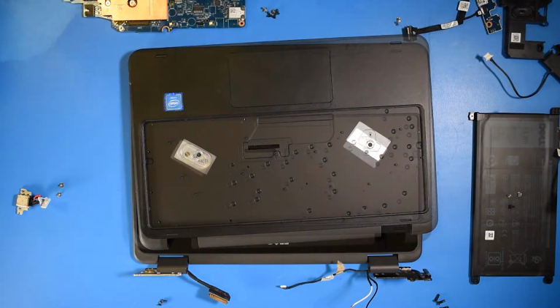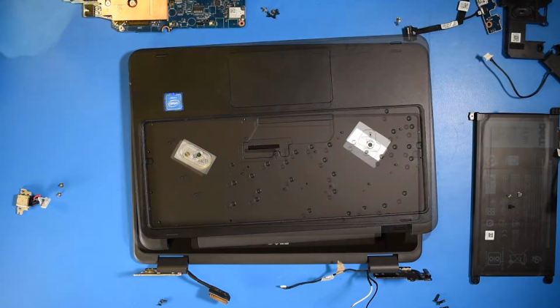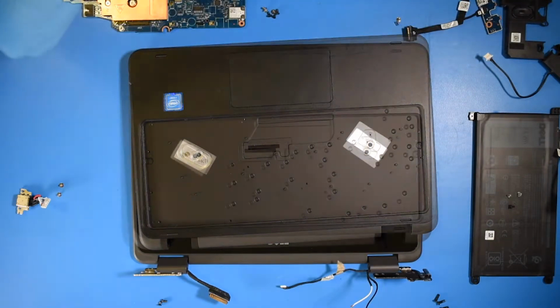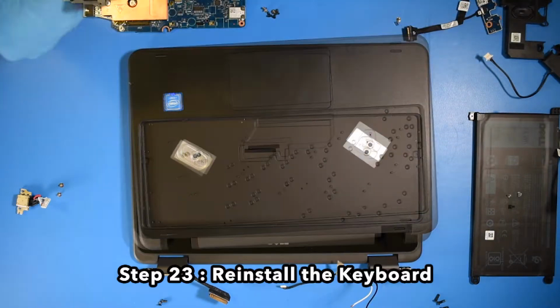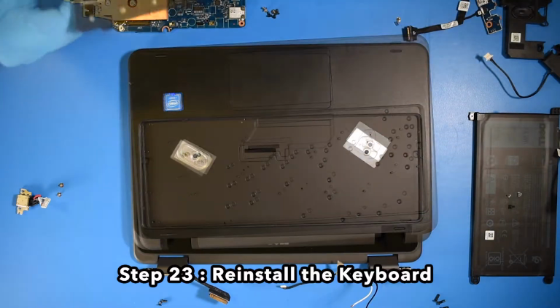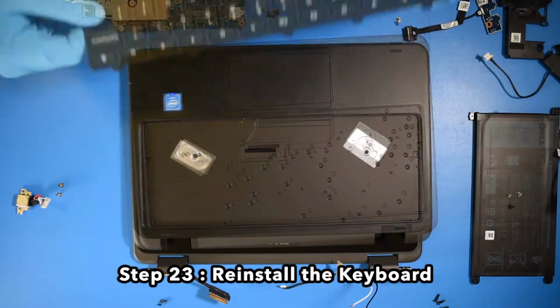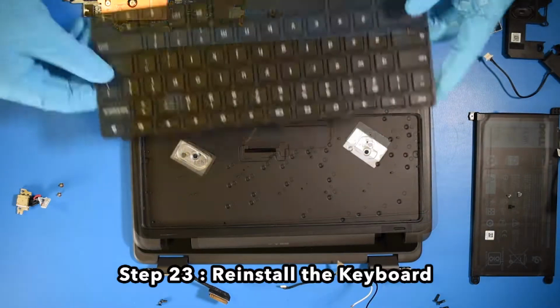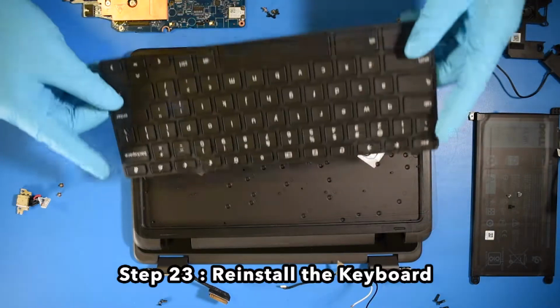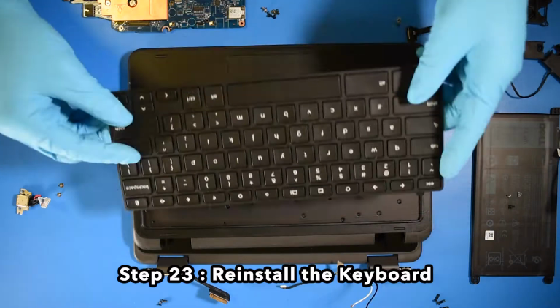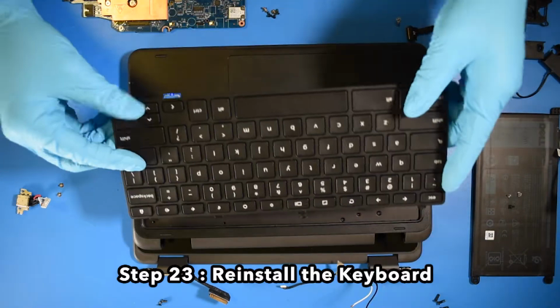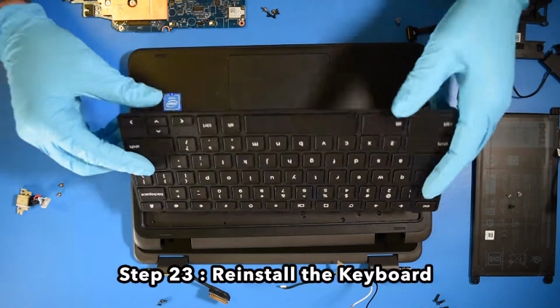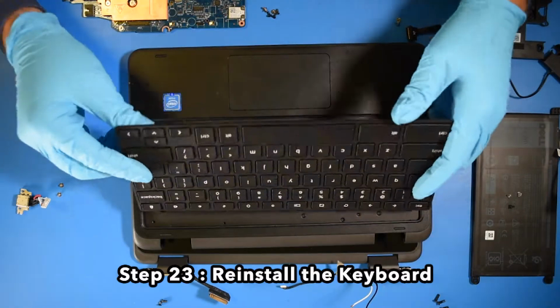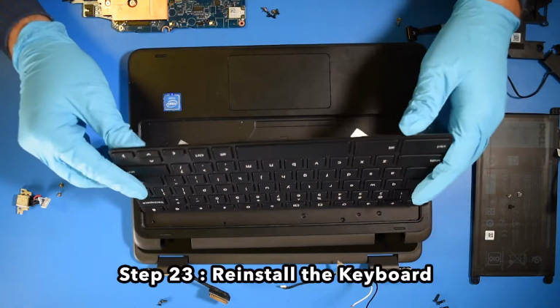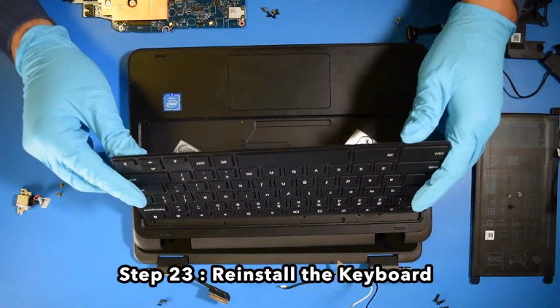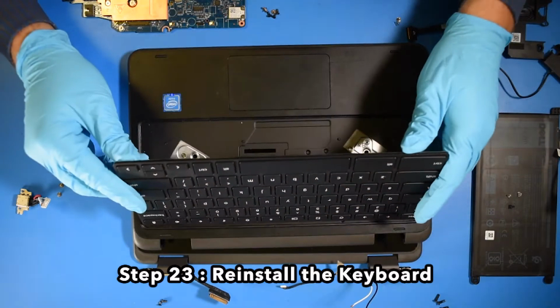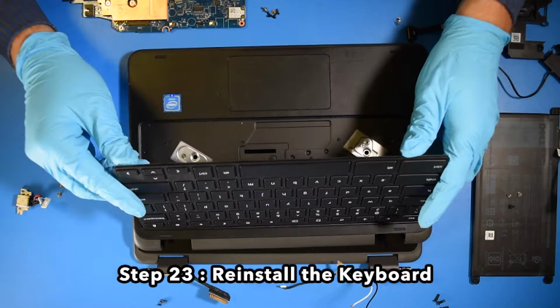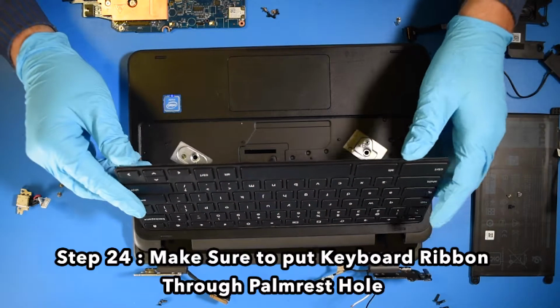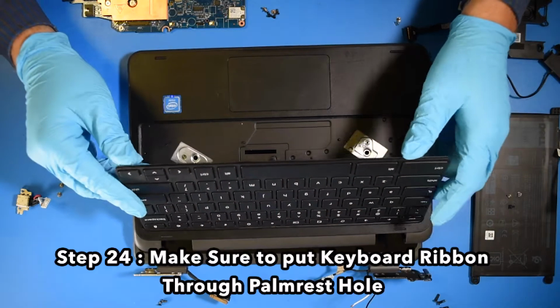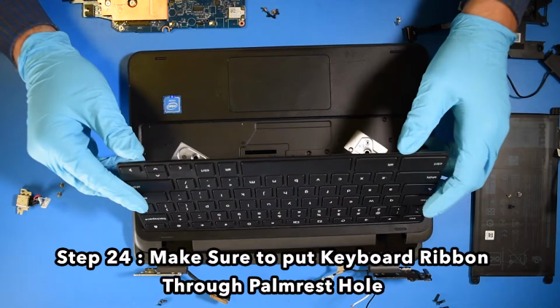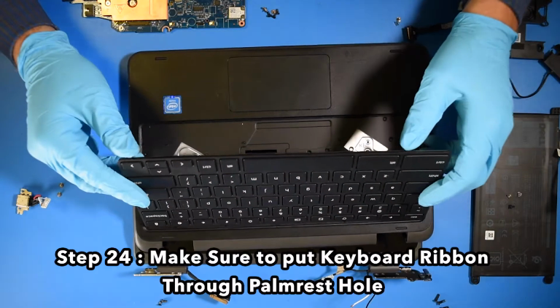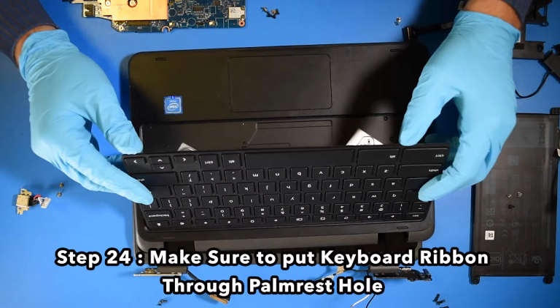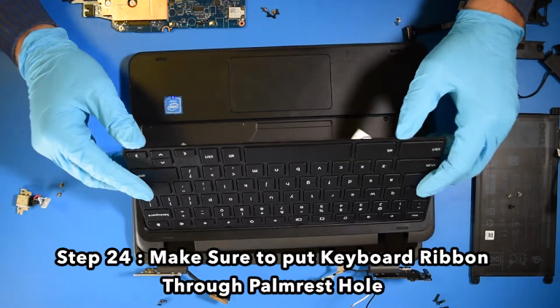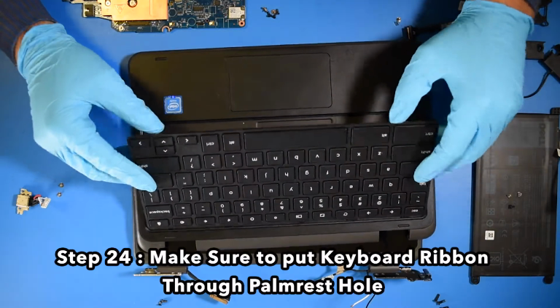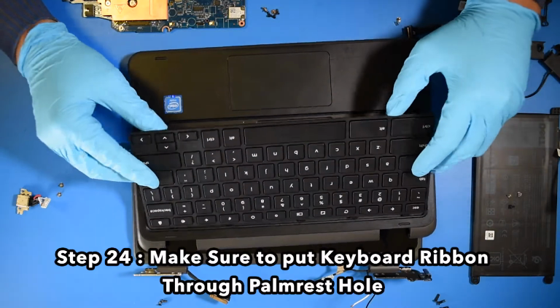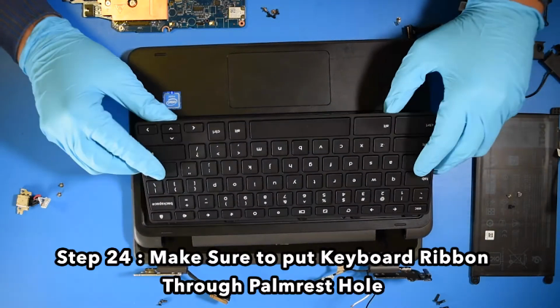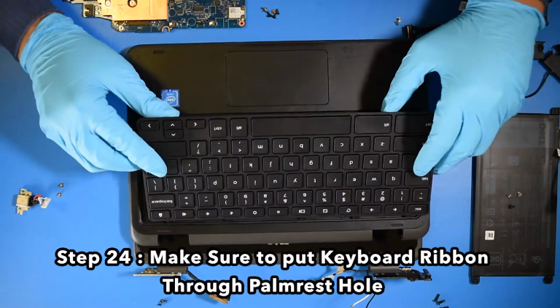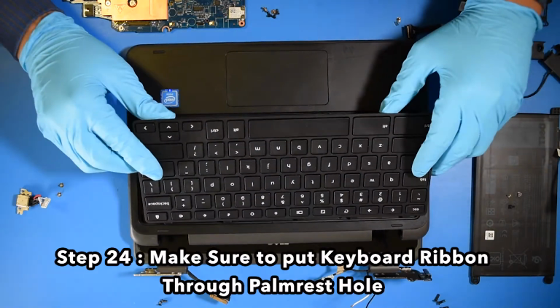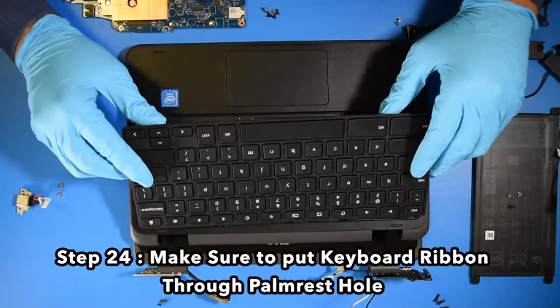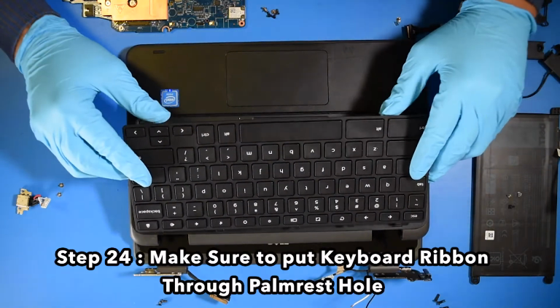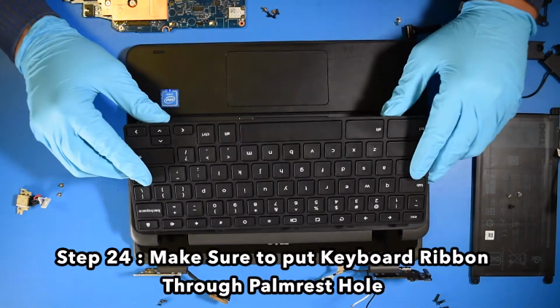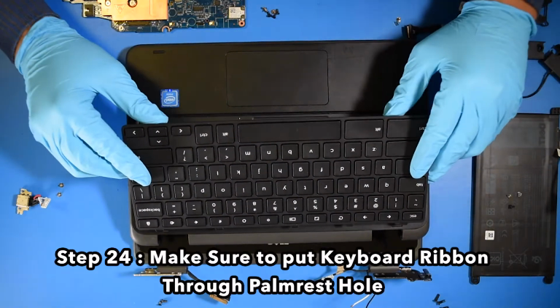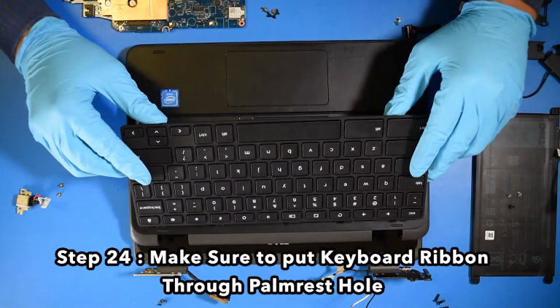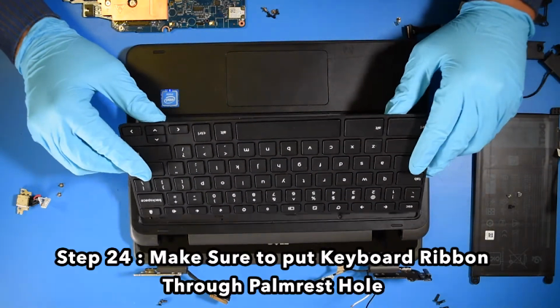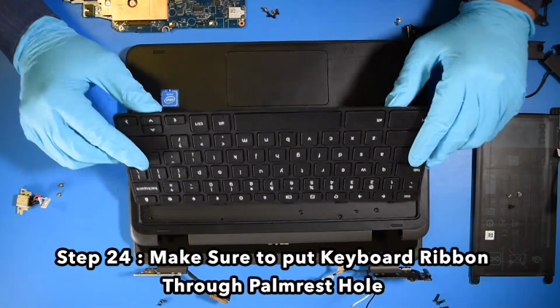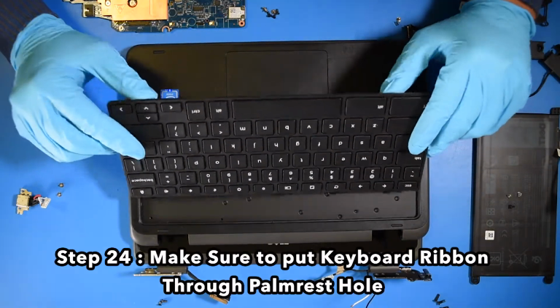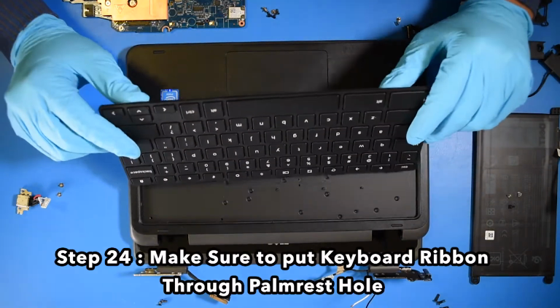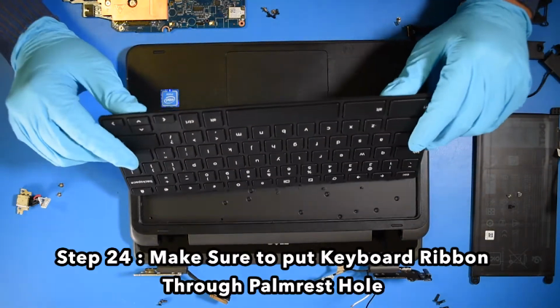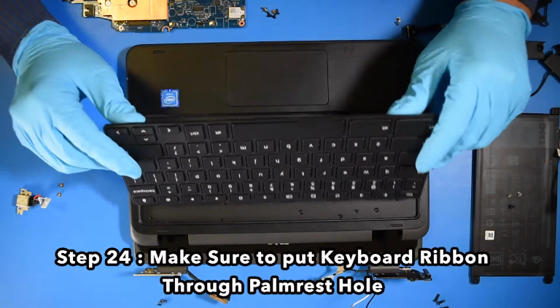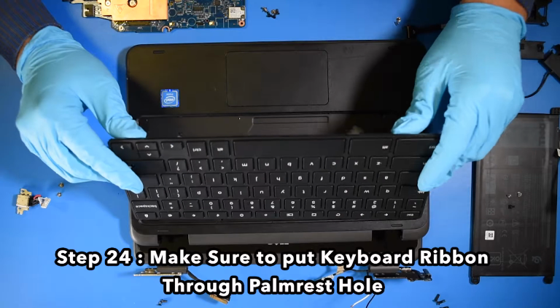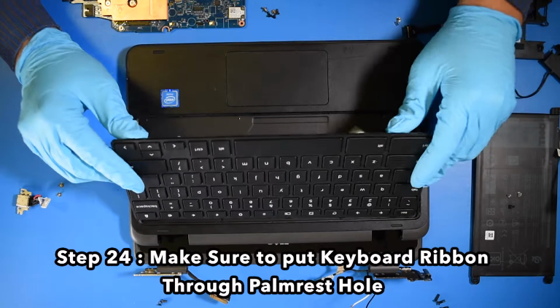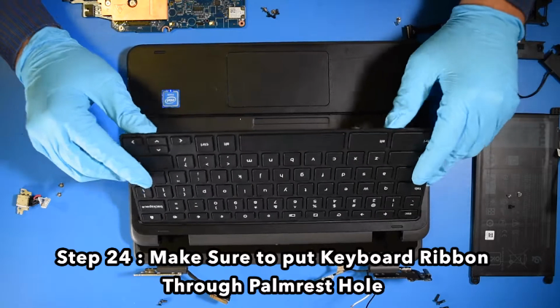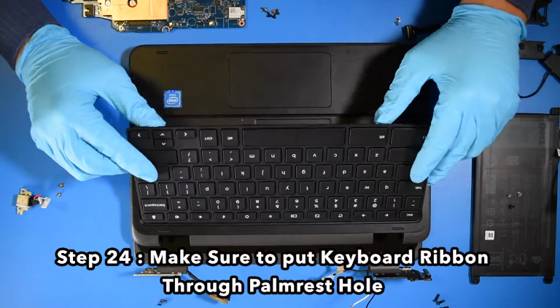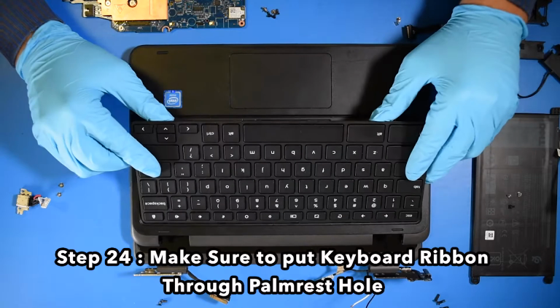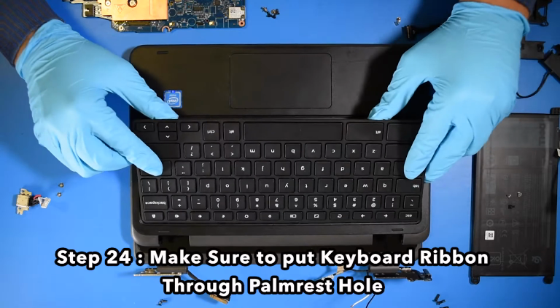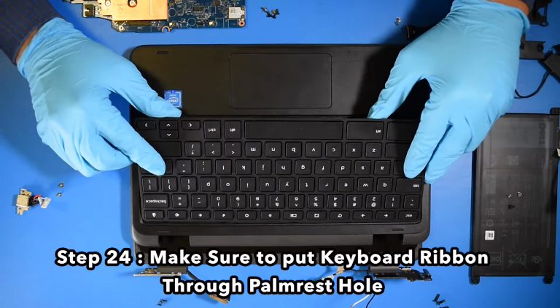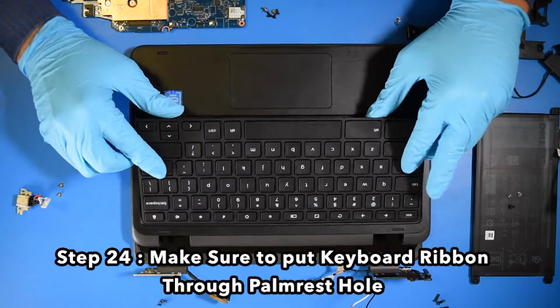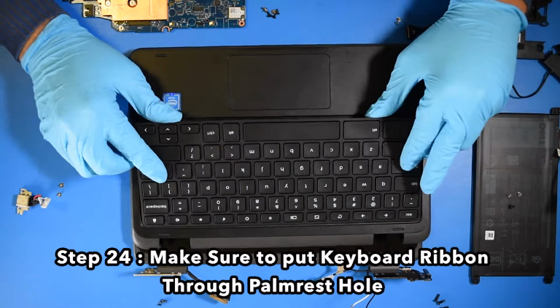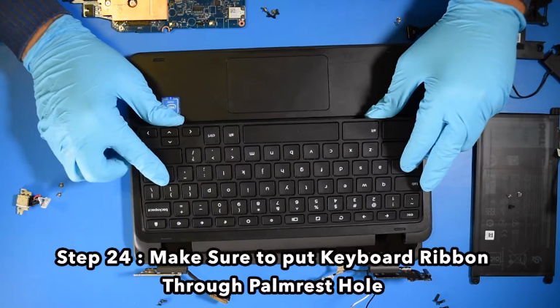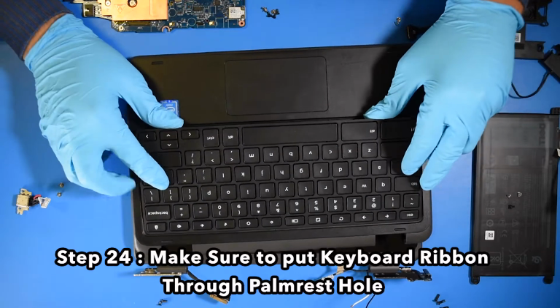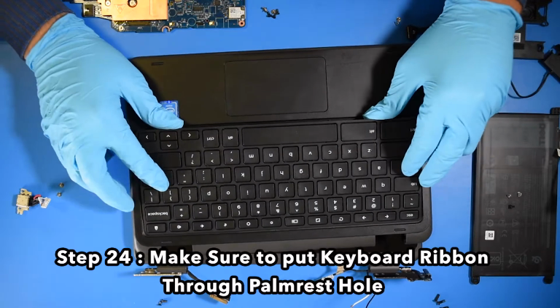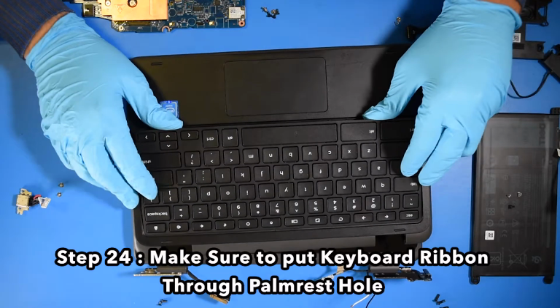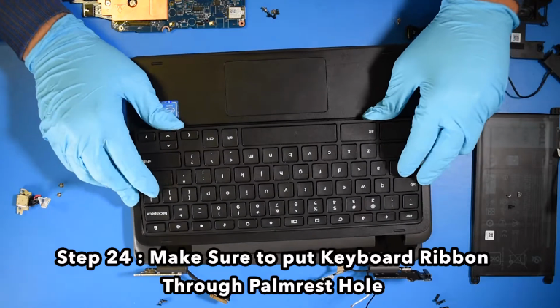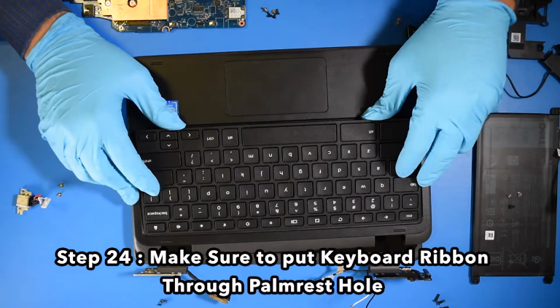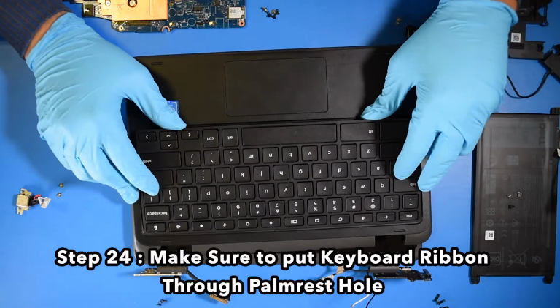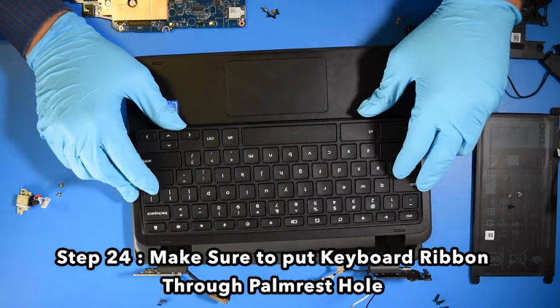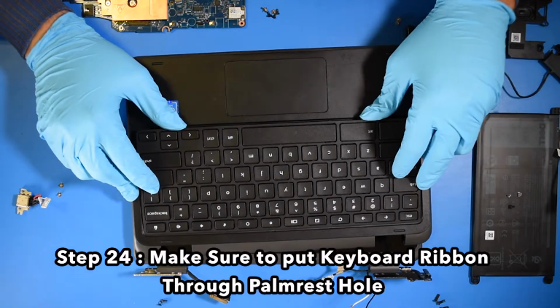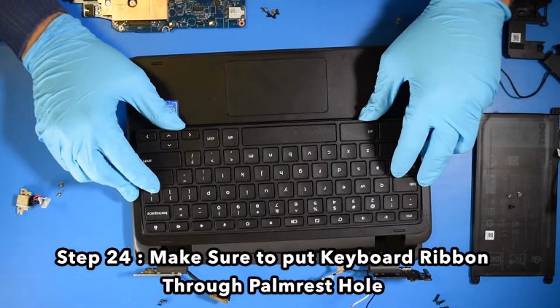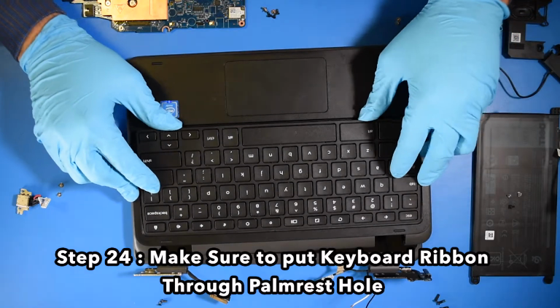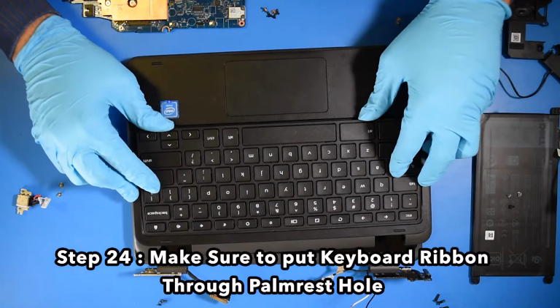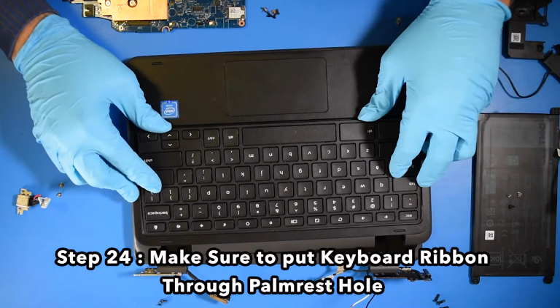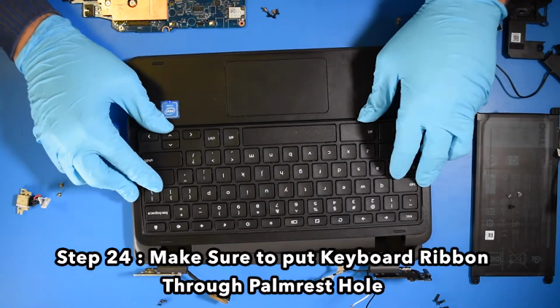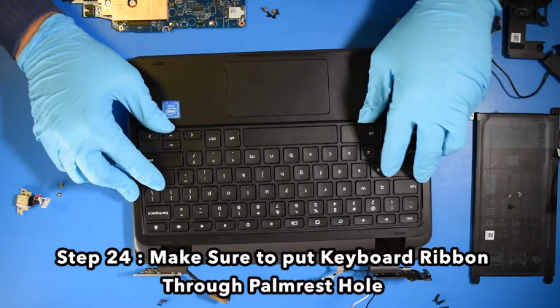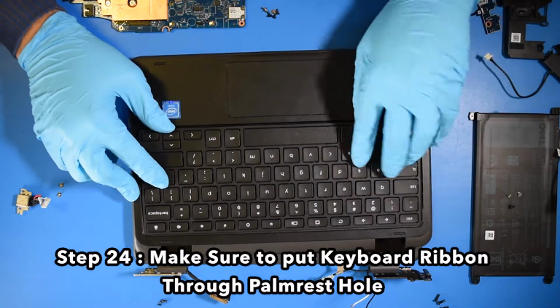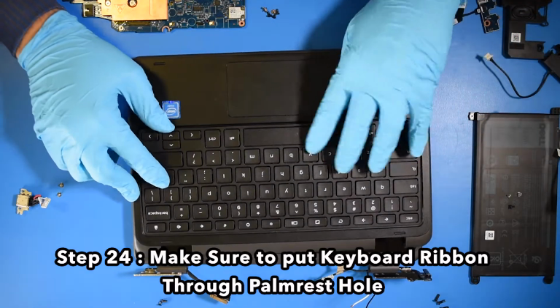Step 23. Reinstall the keyboard. Step 24. Make sure to put the keyboard ribbon through the palm rest hole.